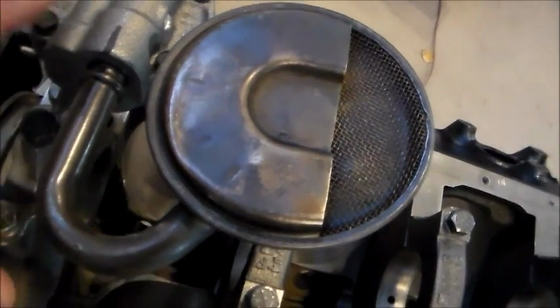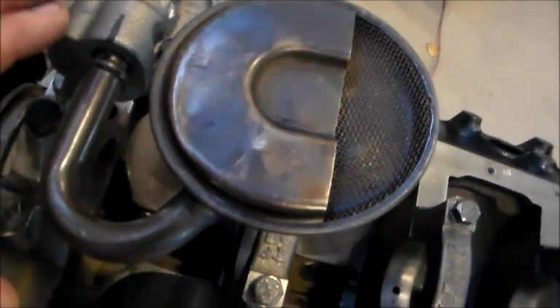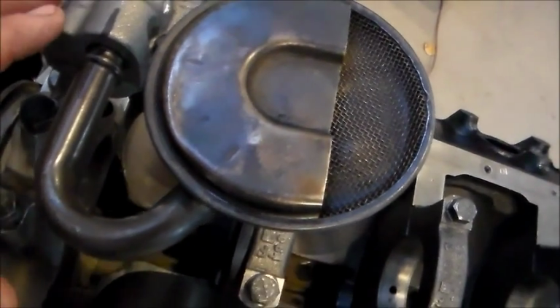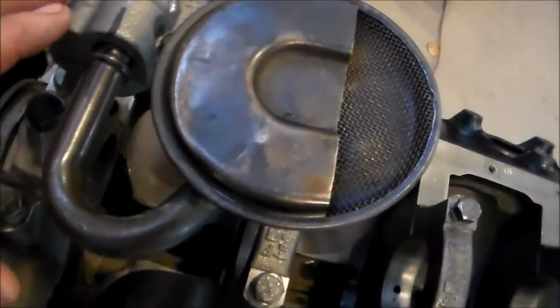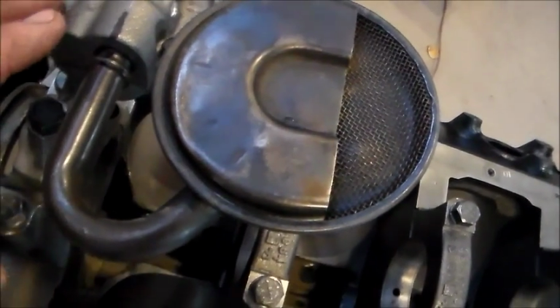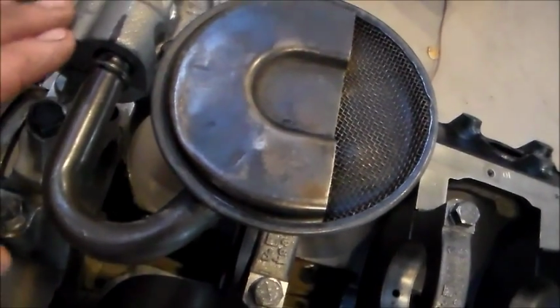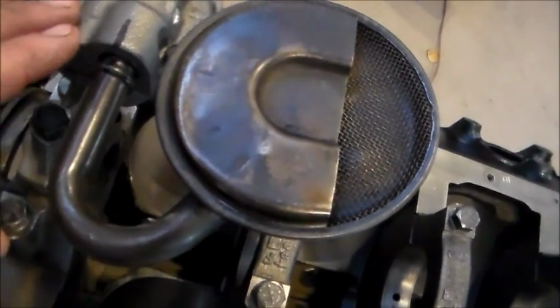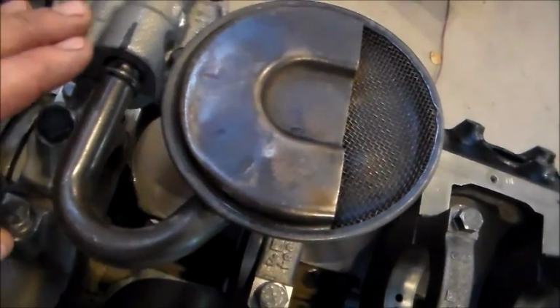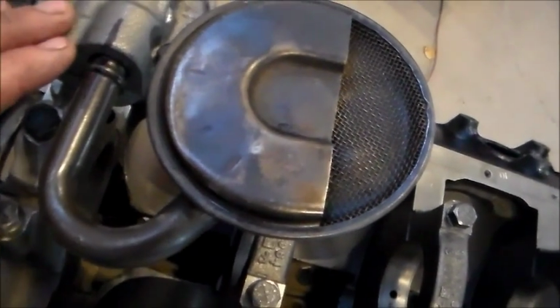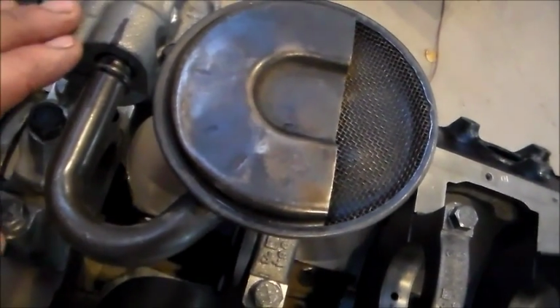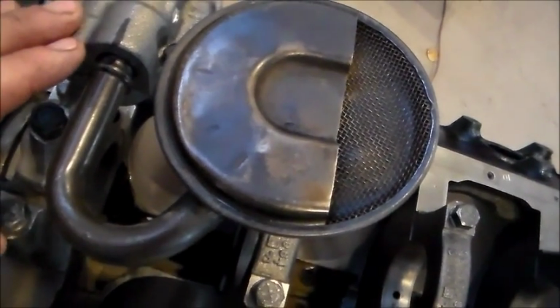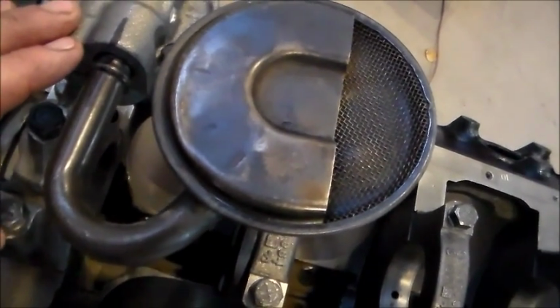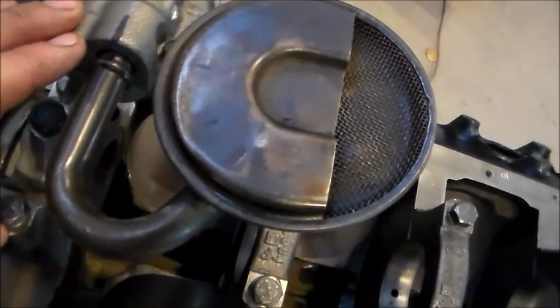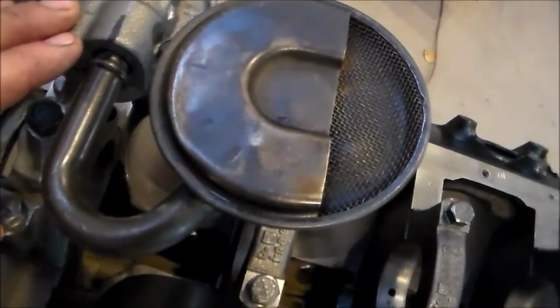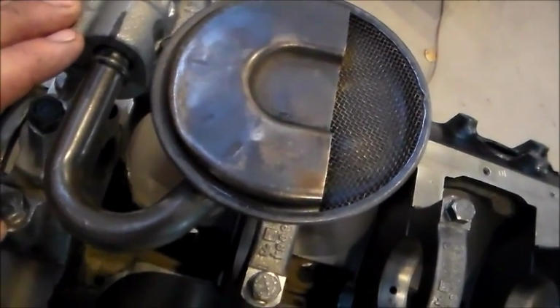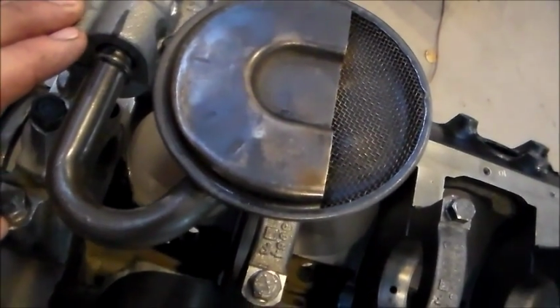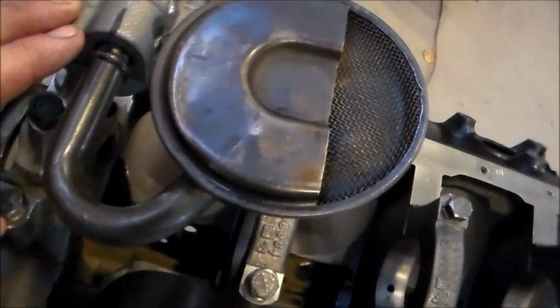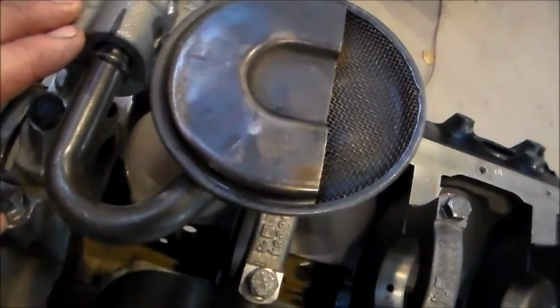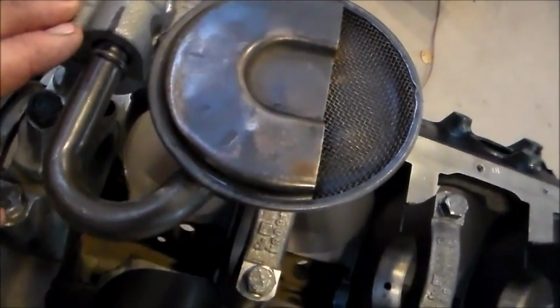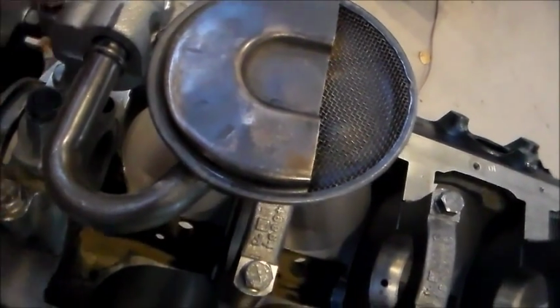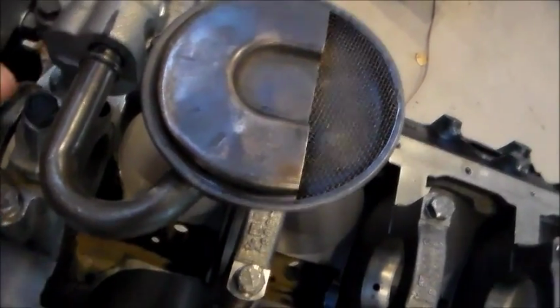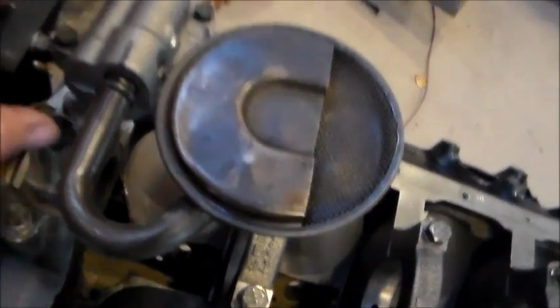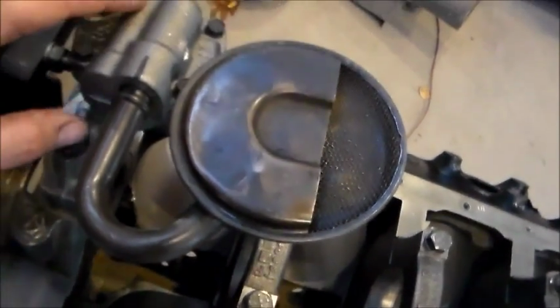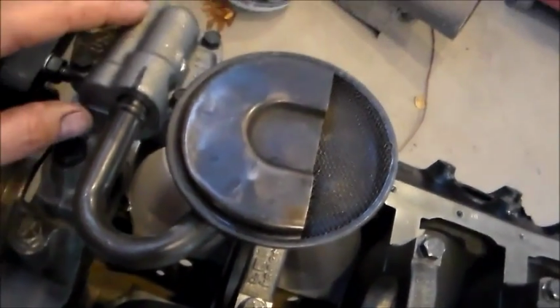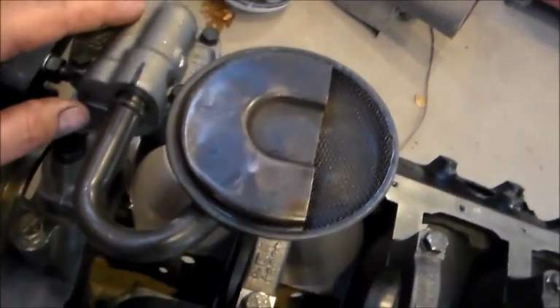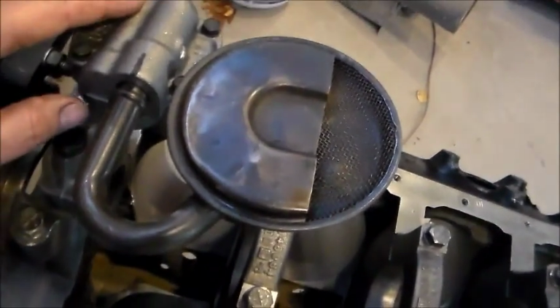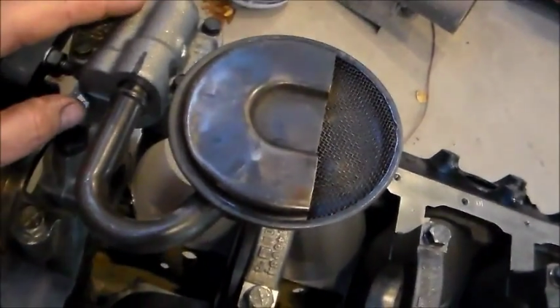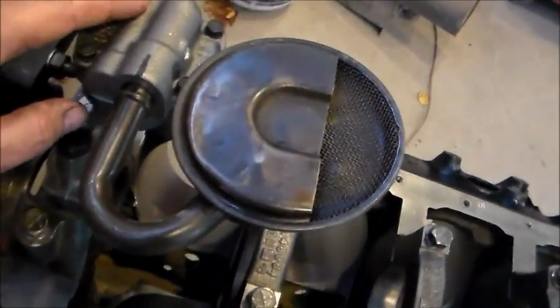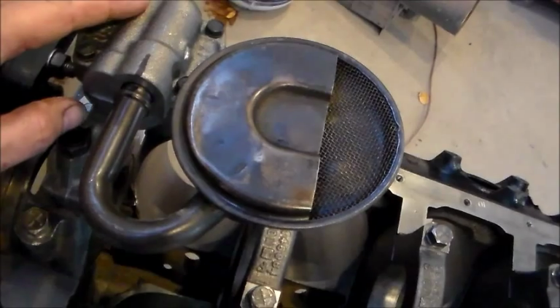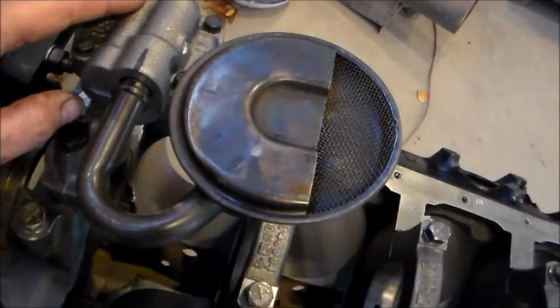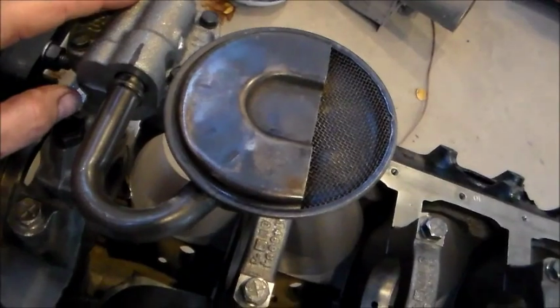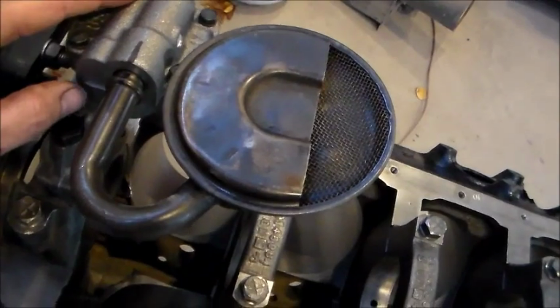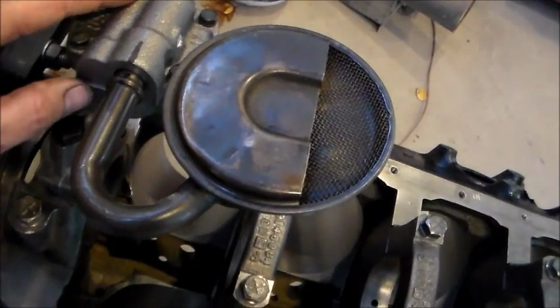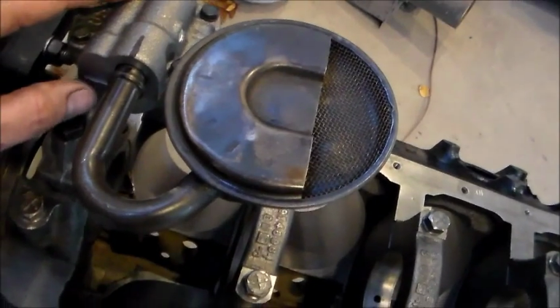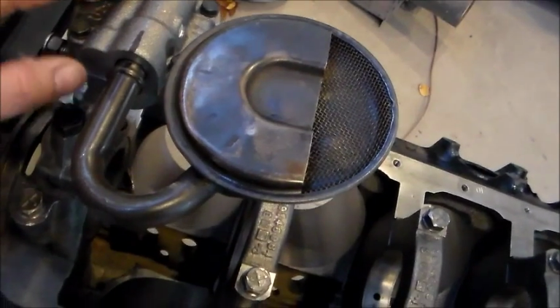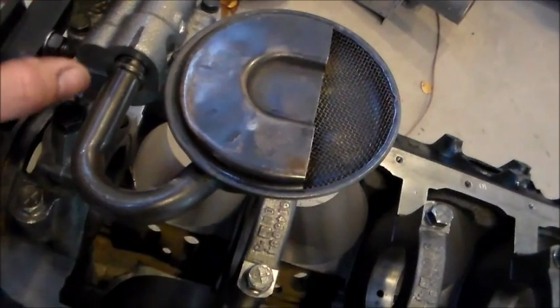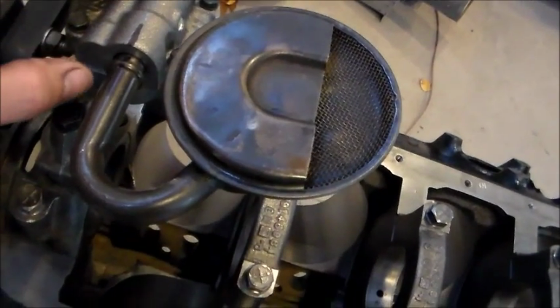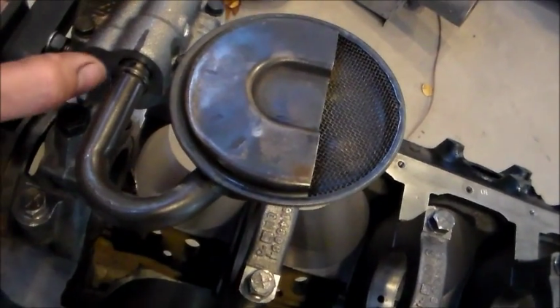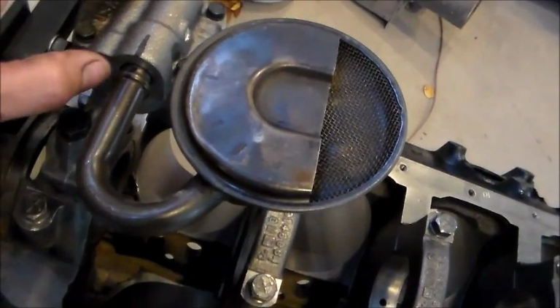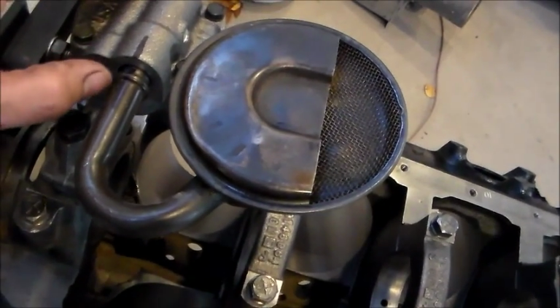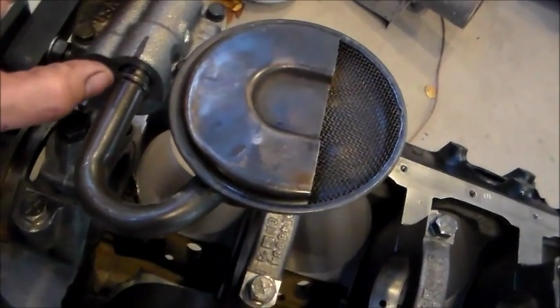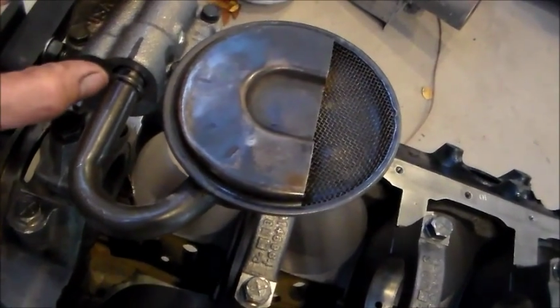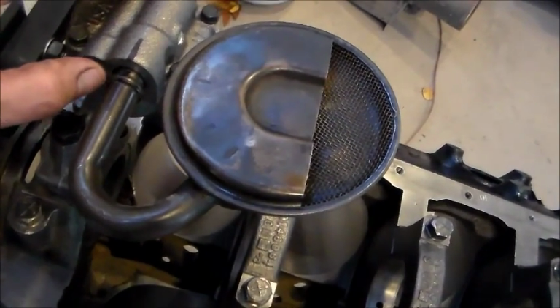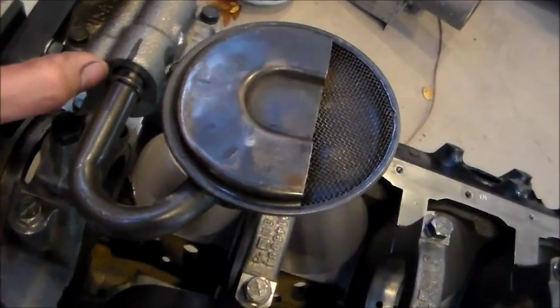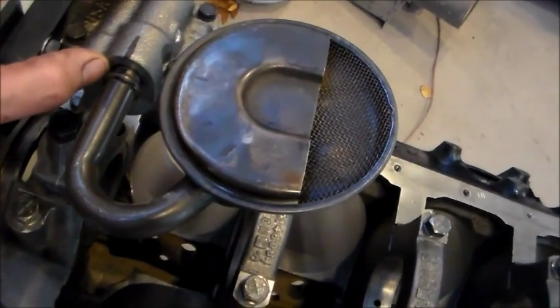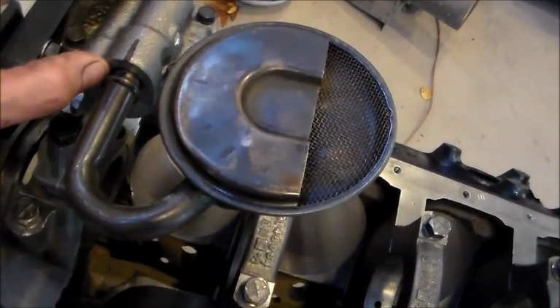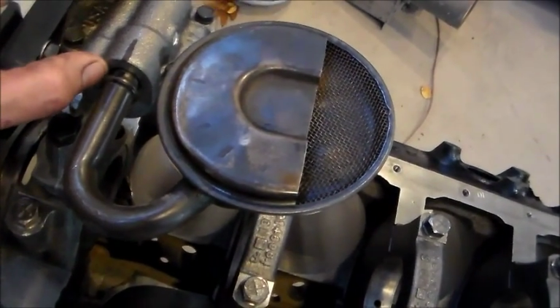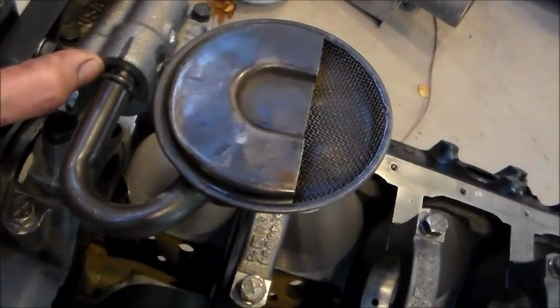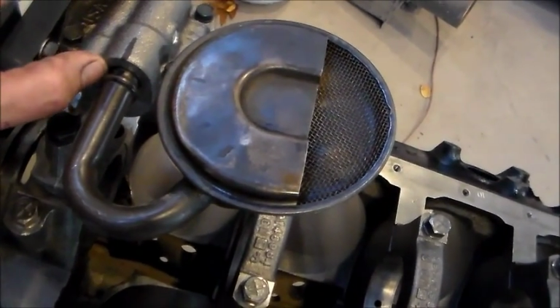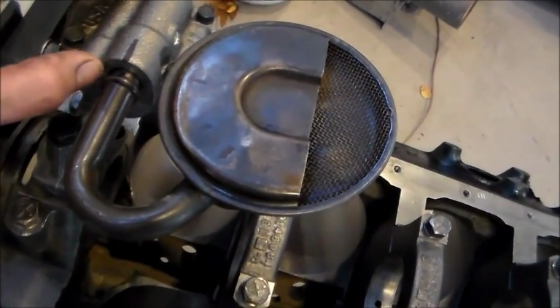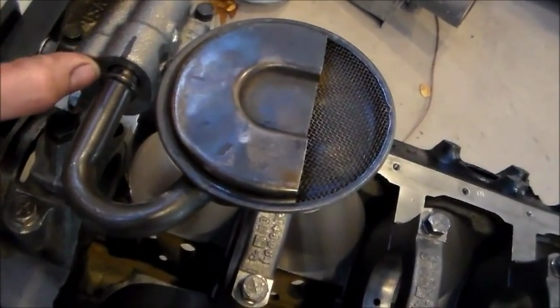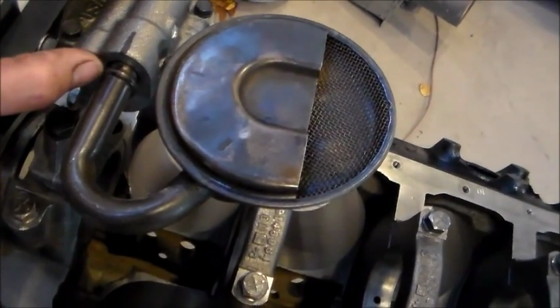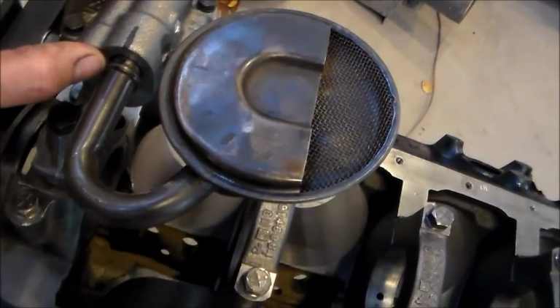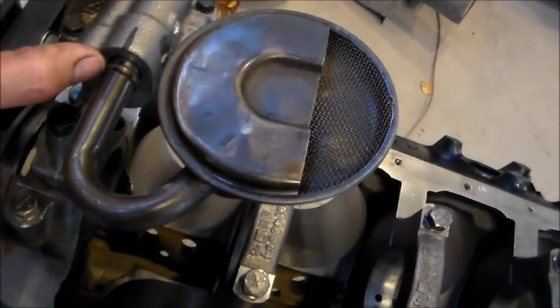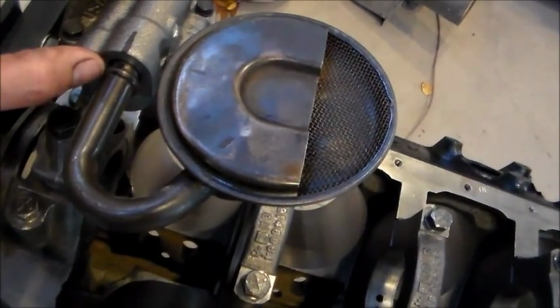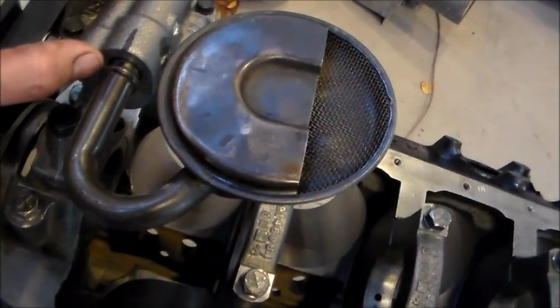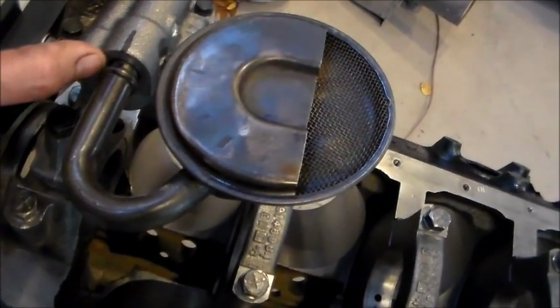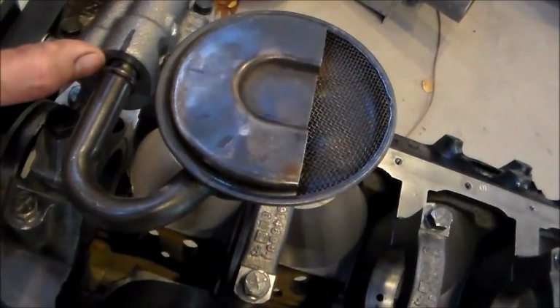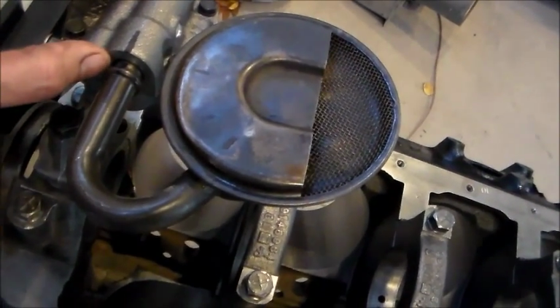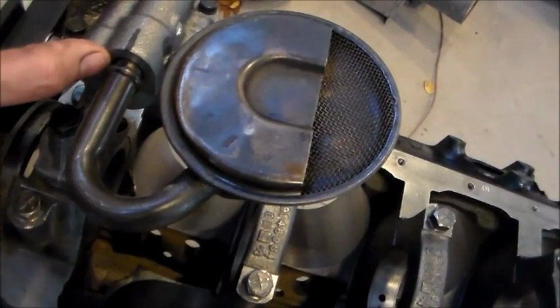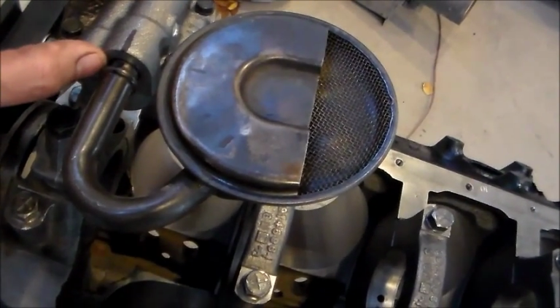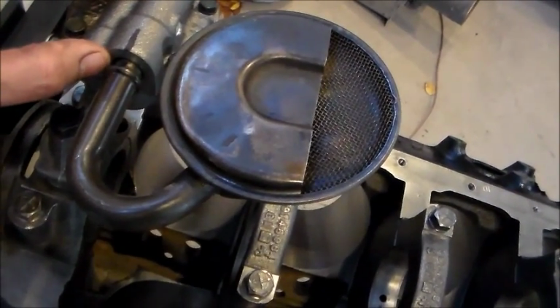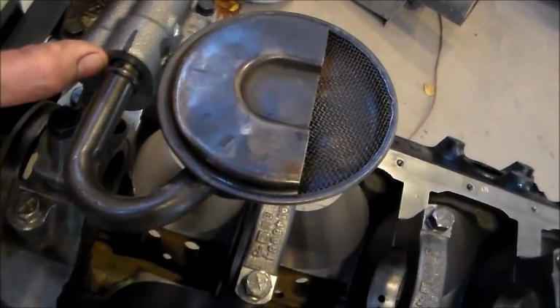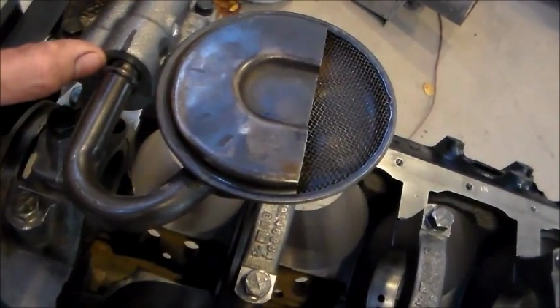I'm going to take my Sharpie and make a mark on the oil pump and a mark on my pickup tube. Now I've got this positioned where I want it and I've made marks on both. Now I know exactly where this needs to go.